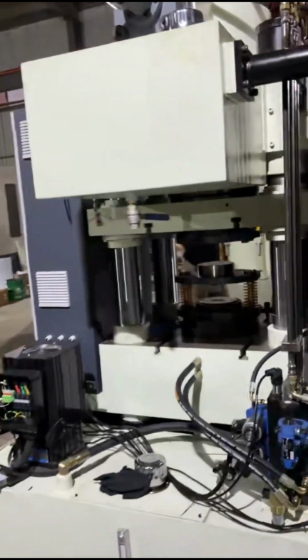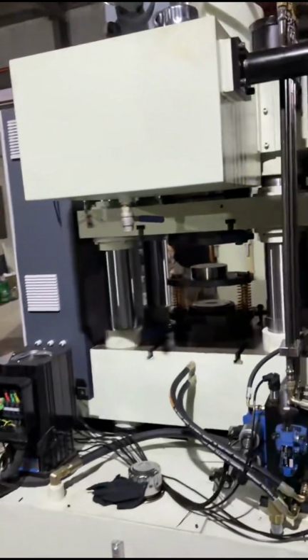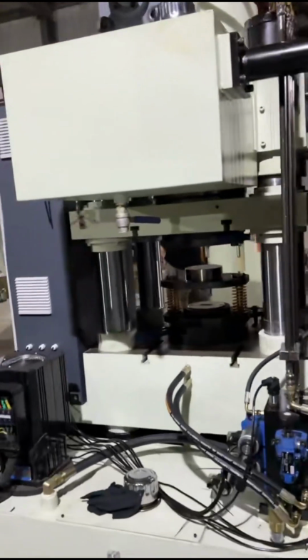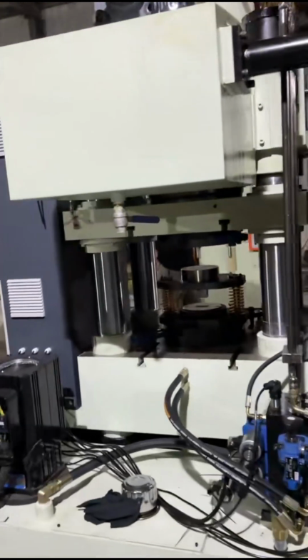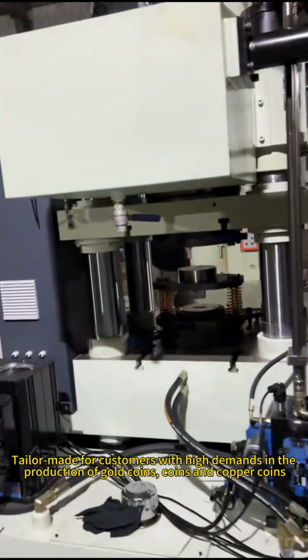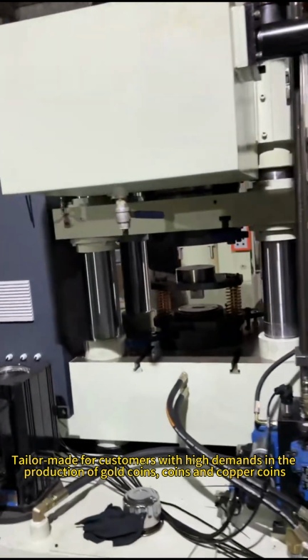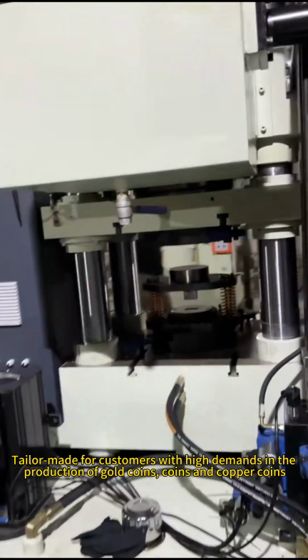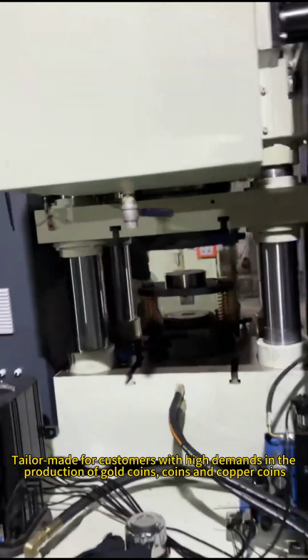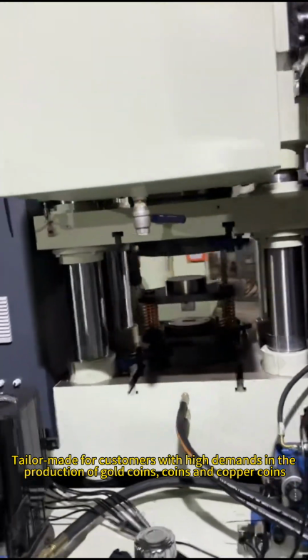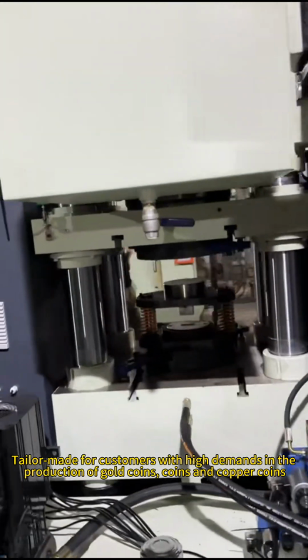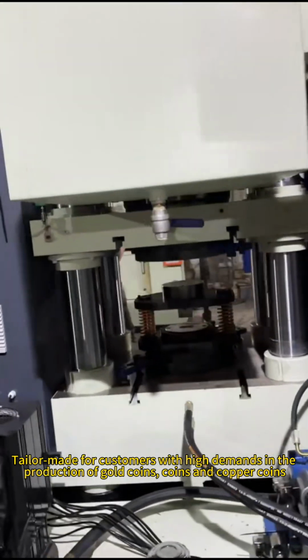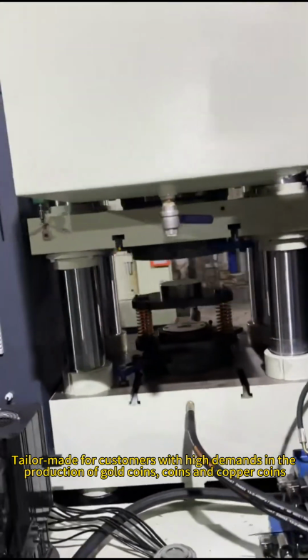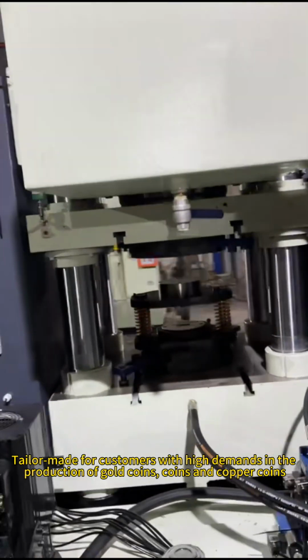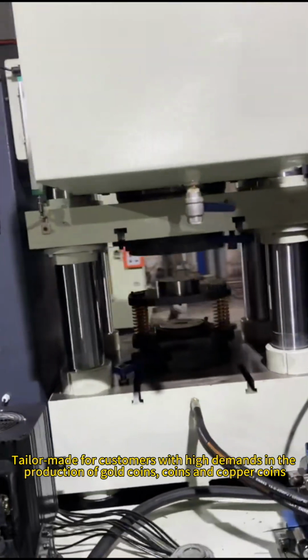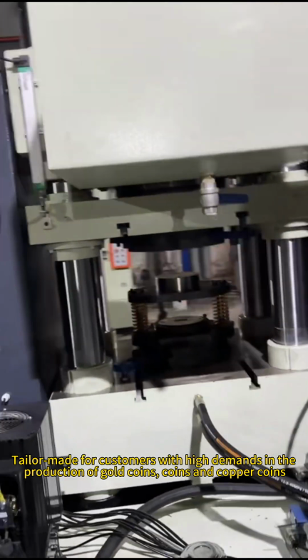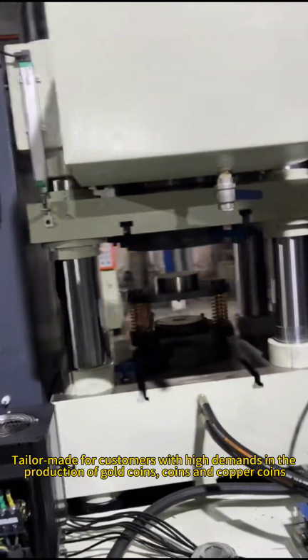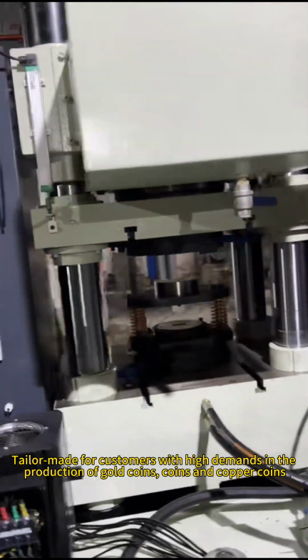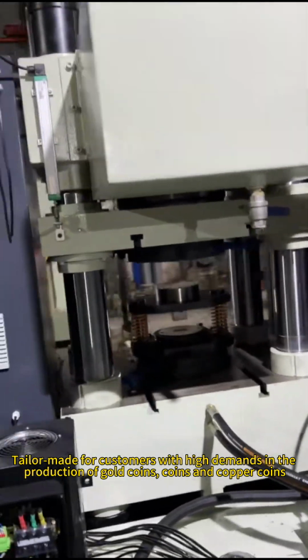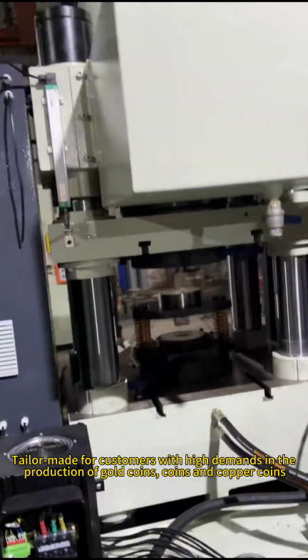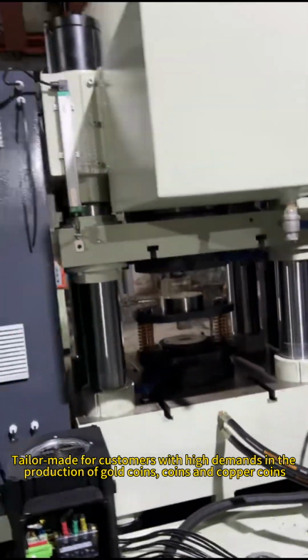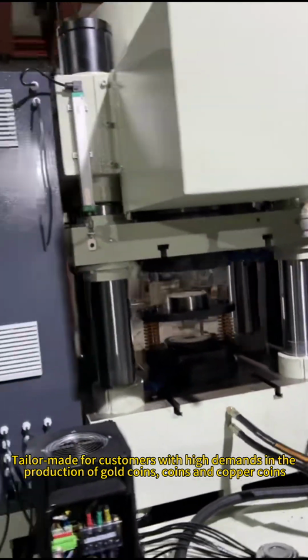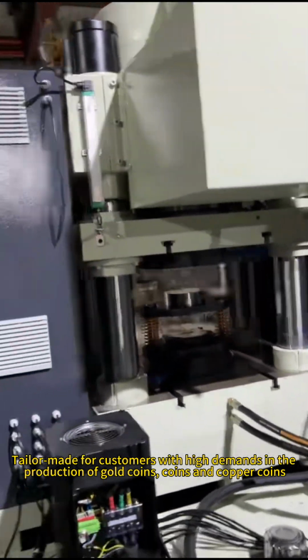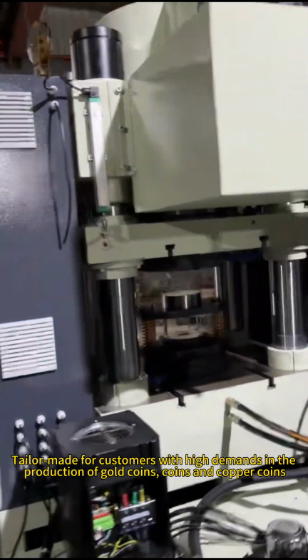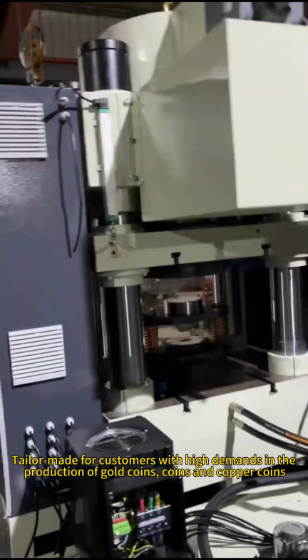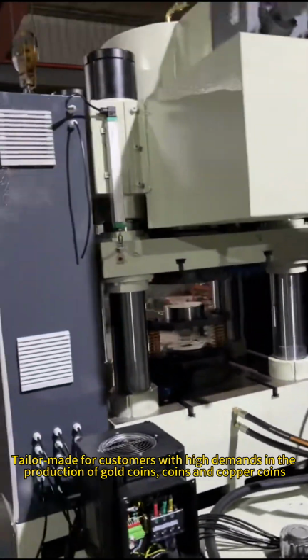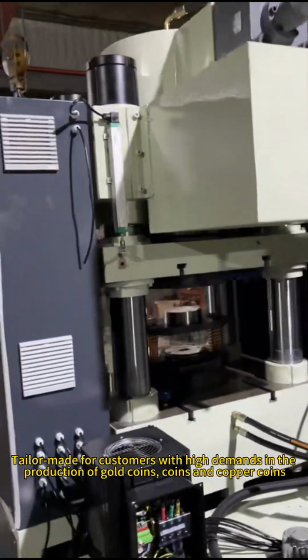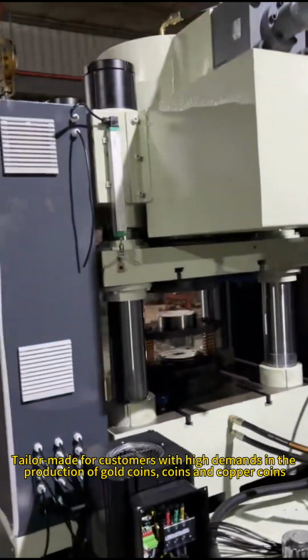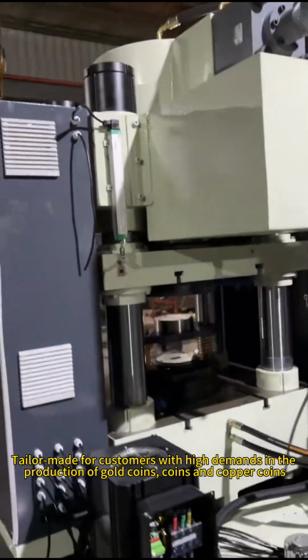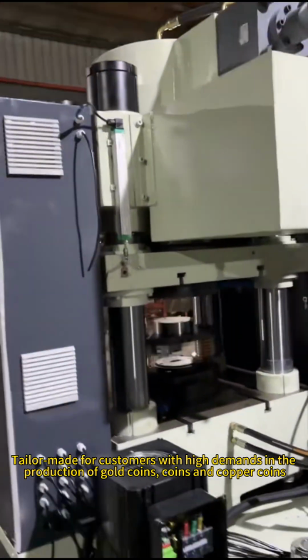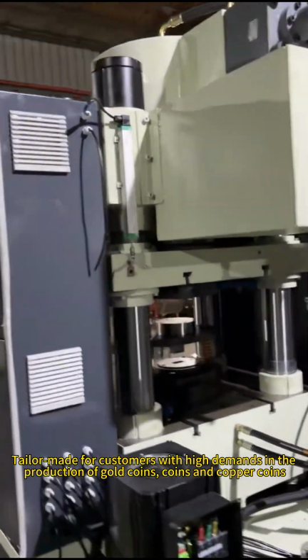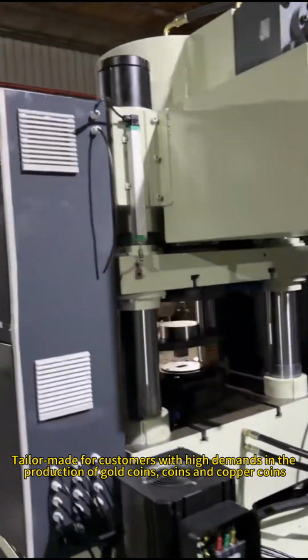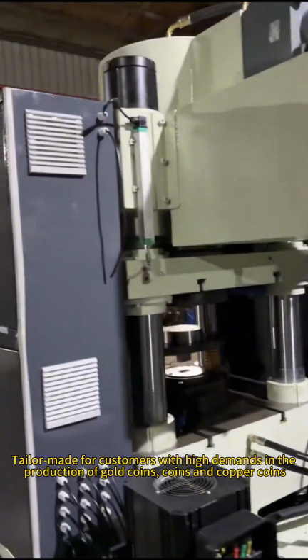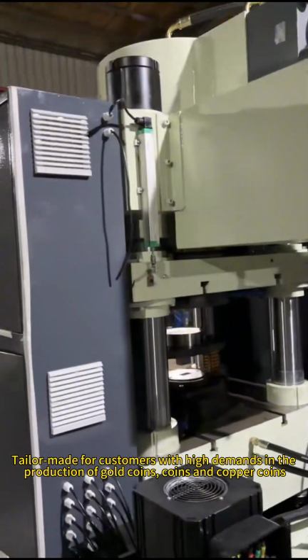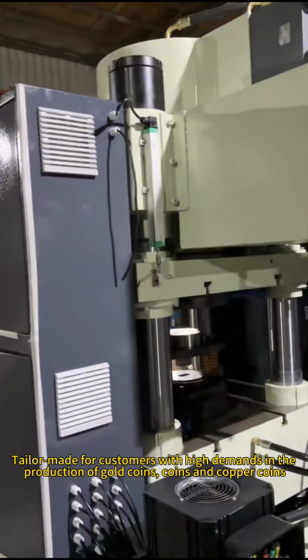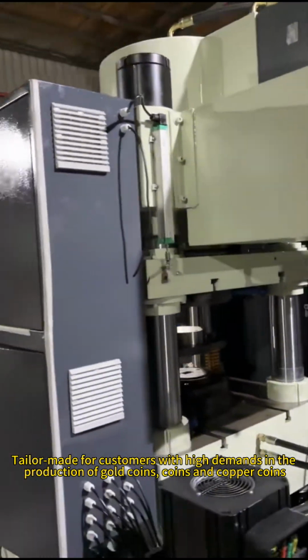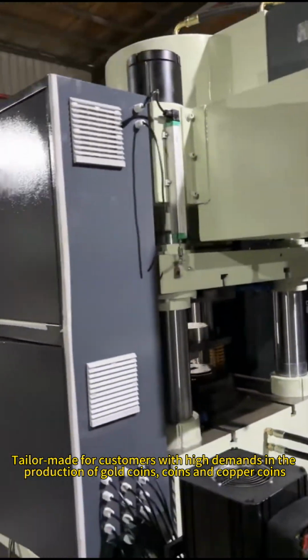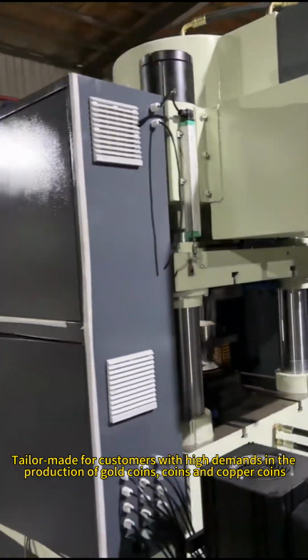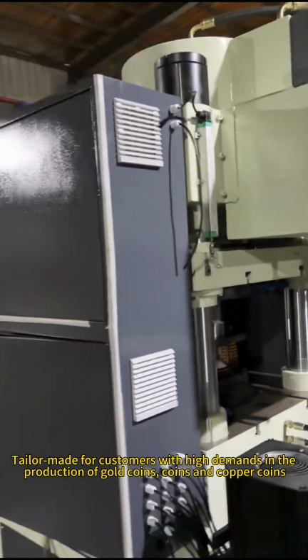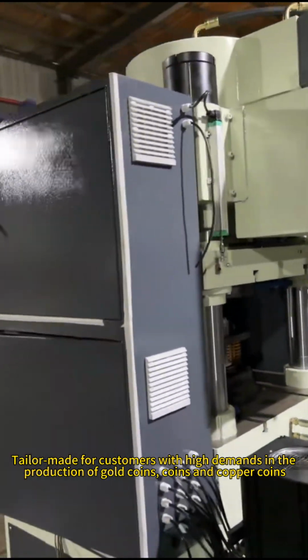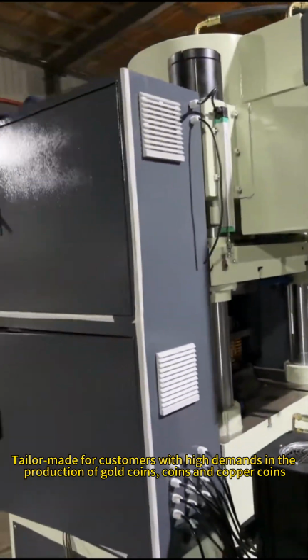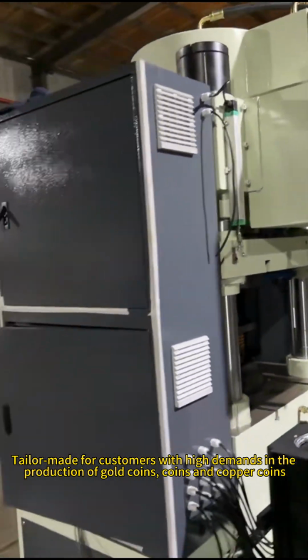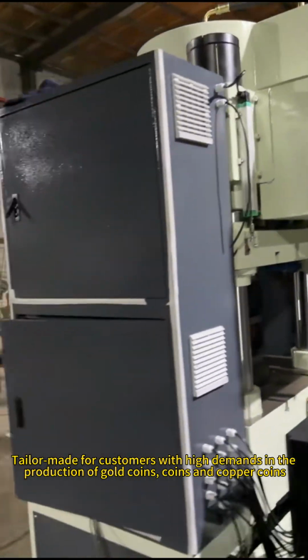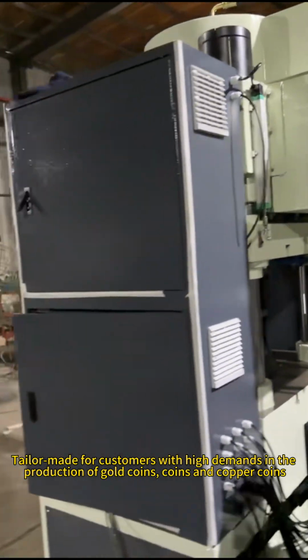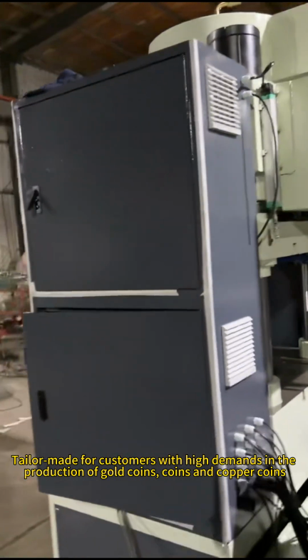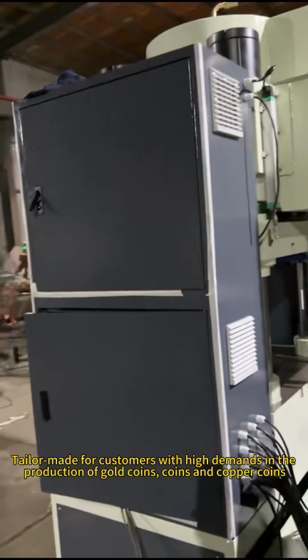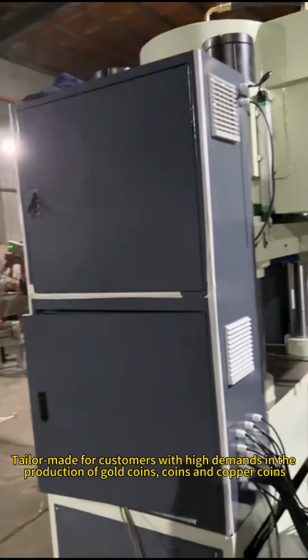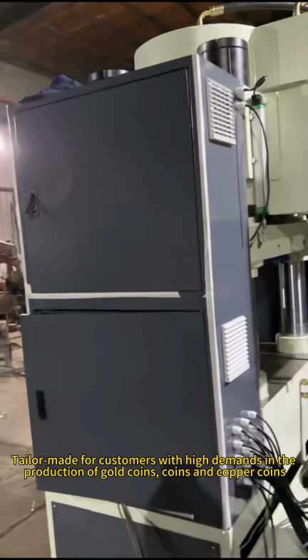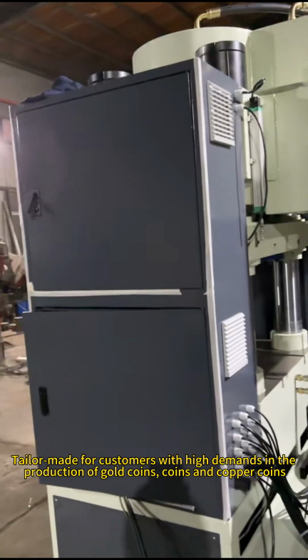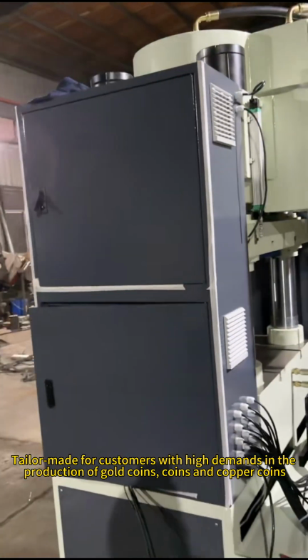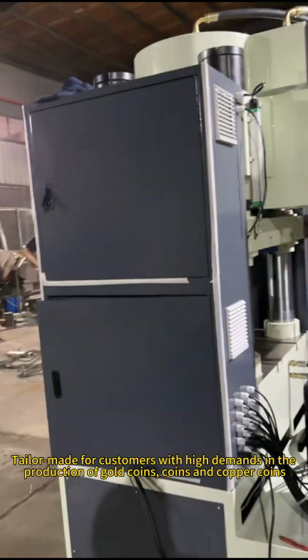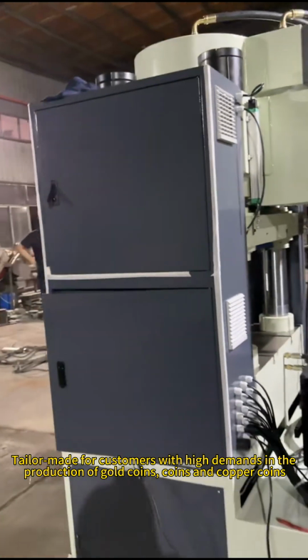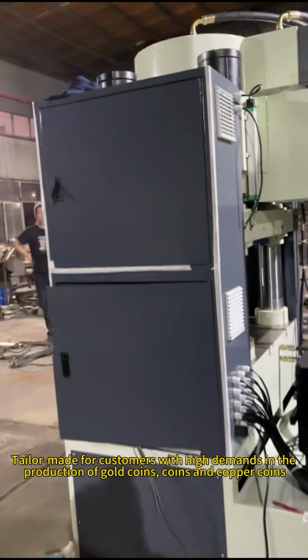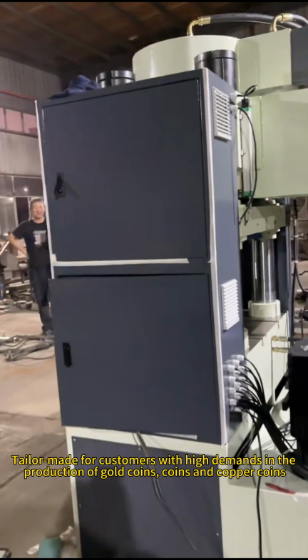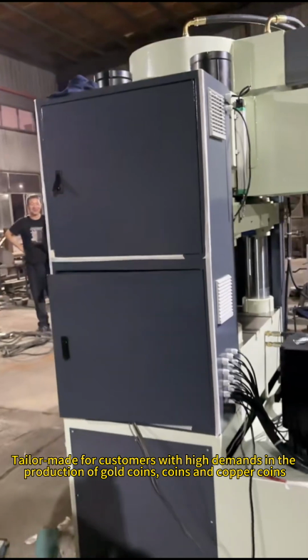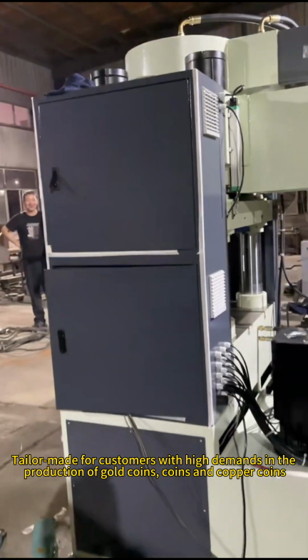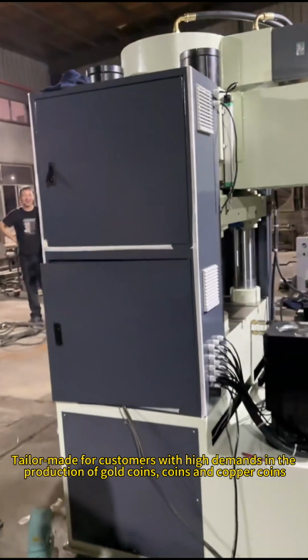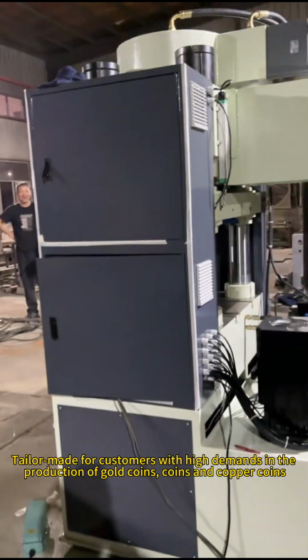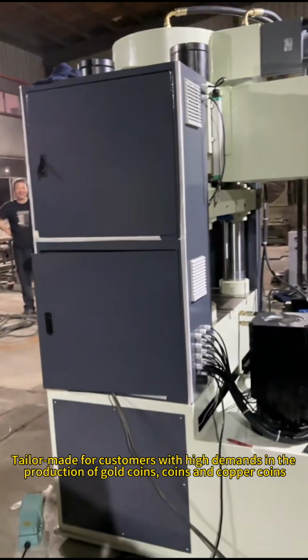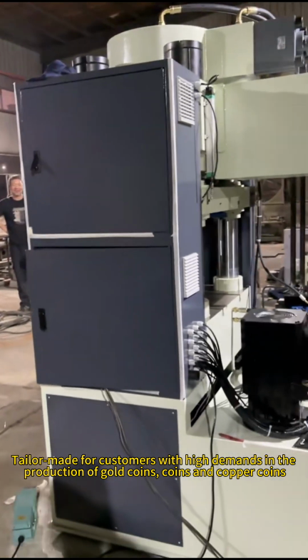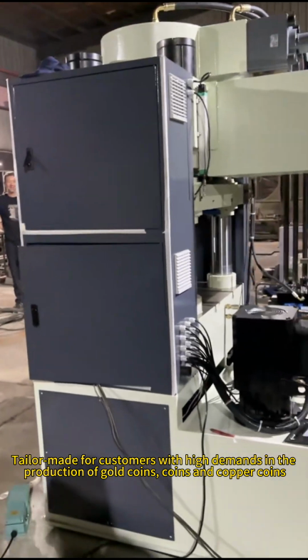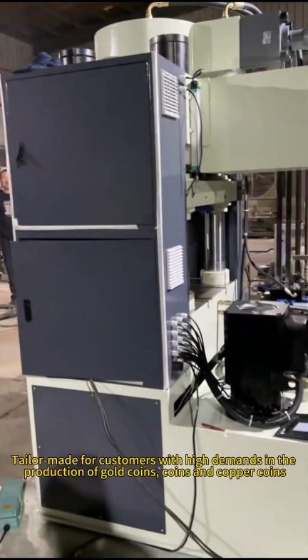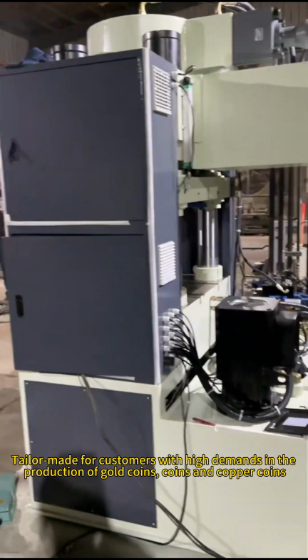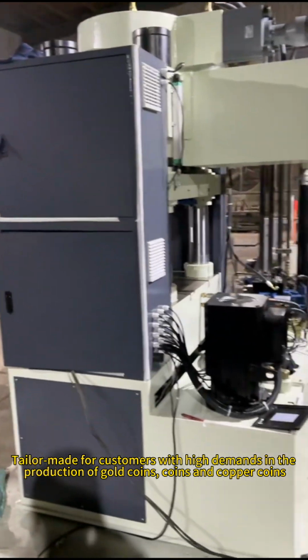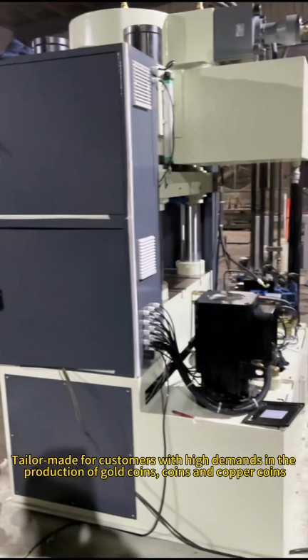Tailor-made for customers with high demands in the production of gold coins, coins, and copper coins.